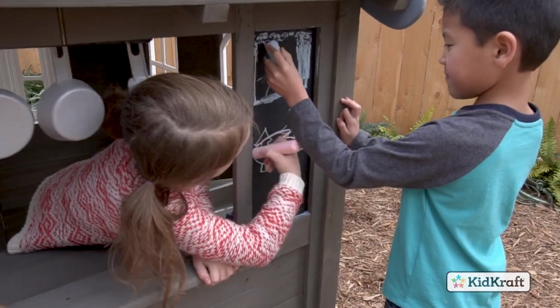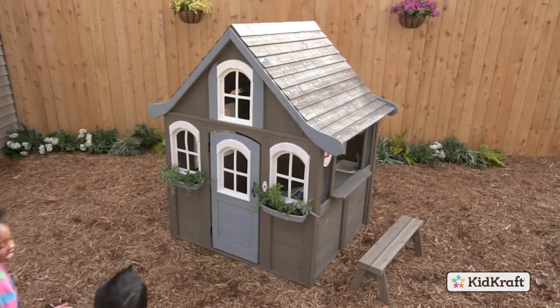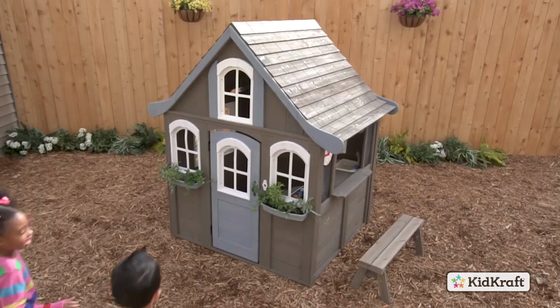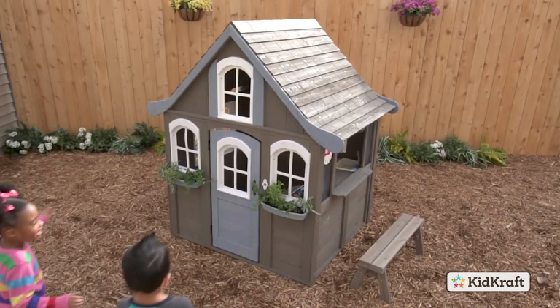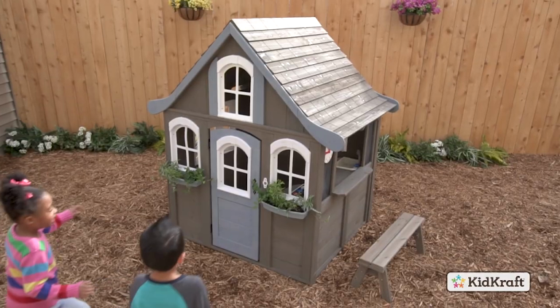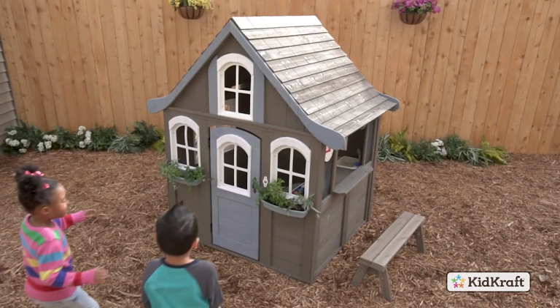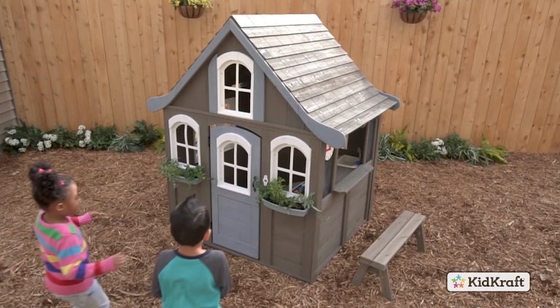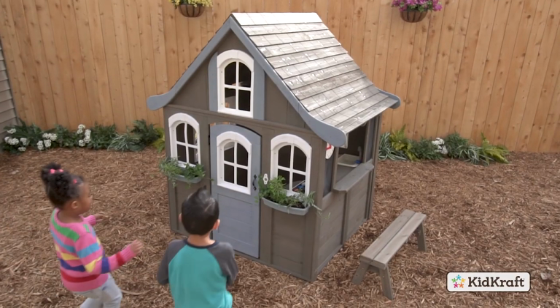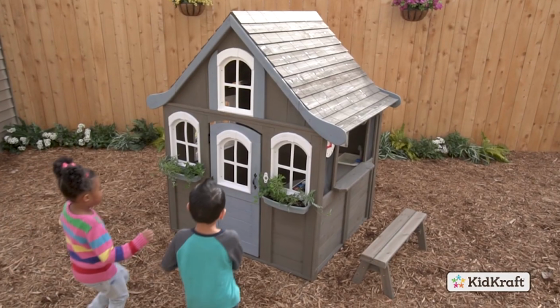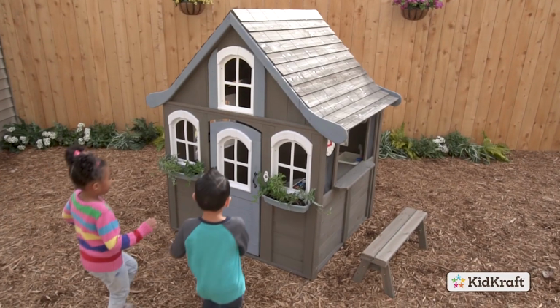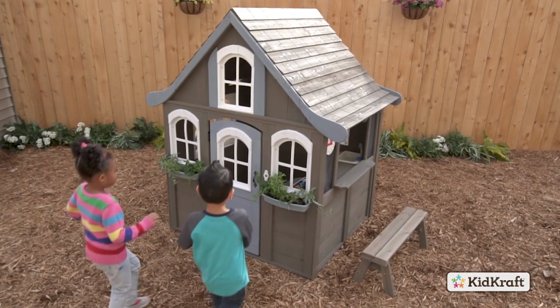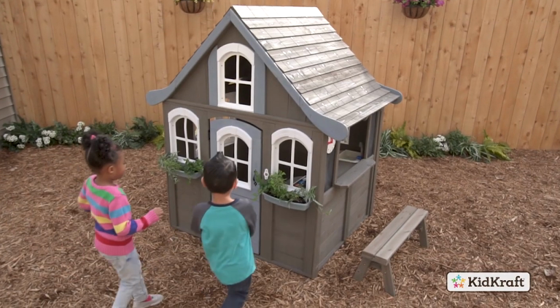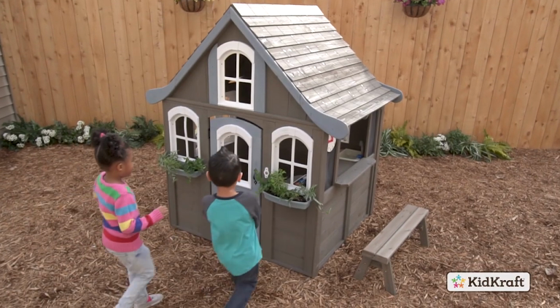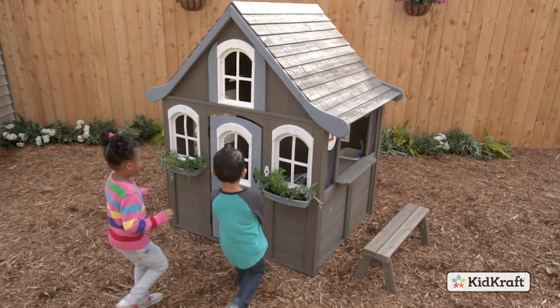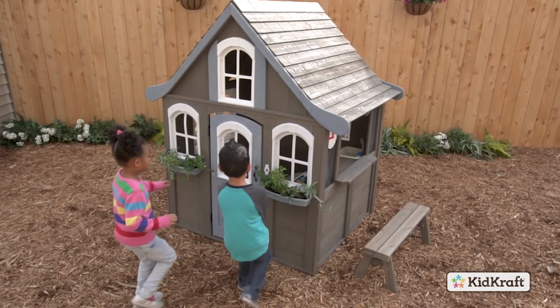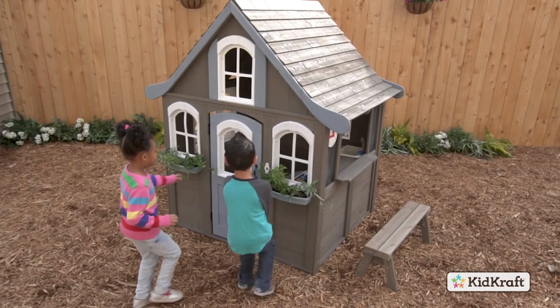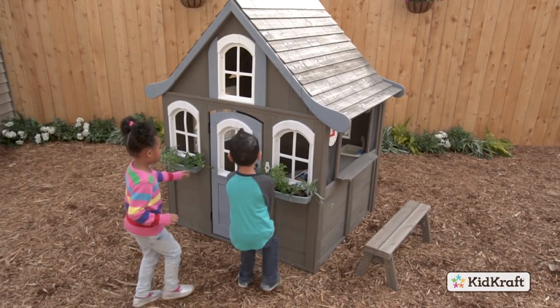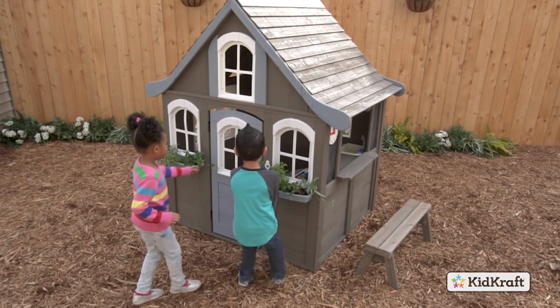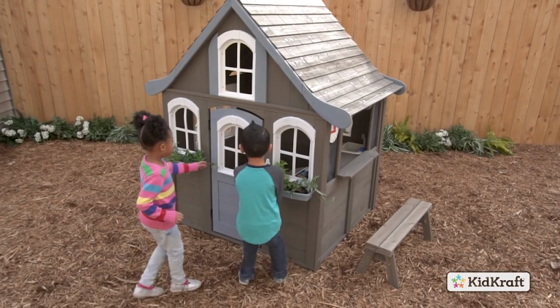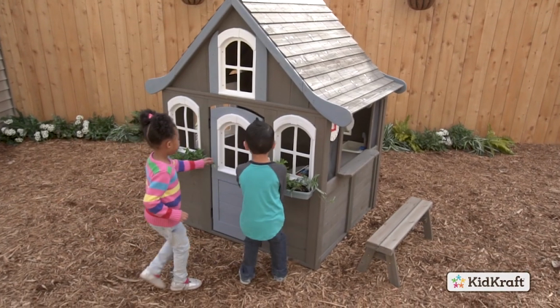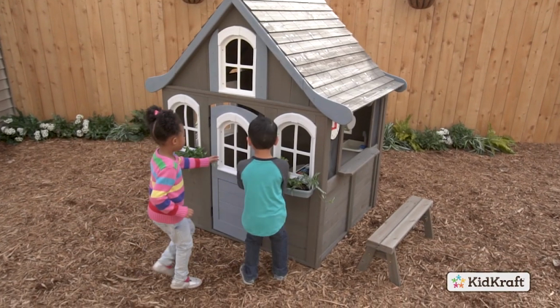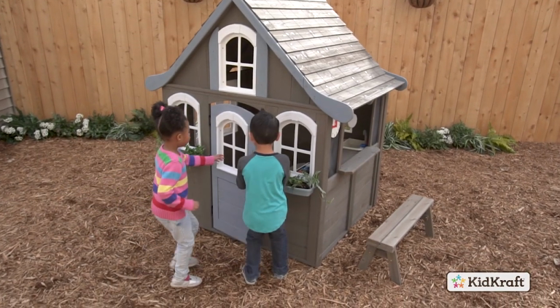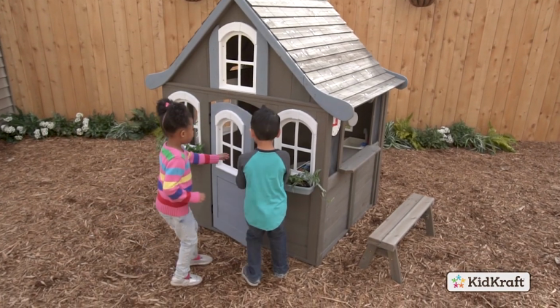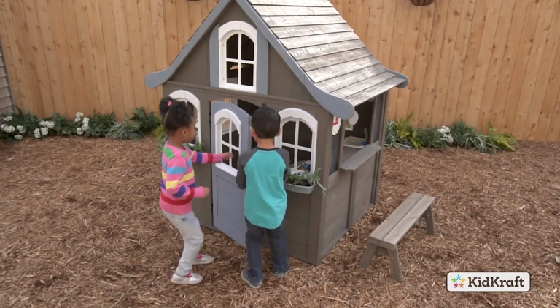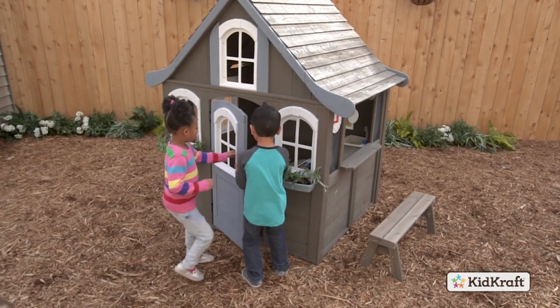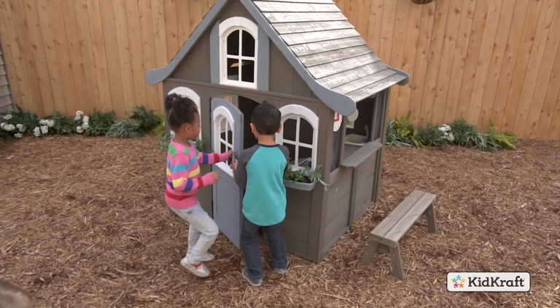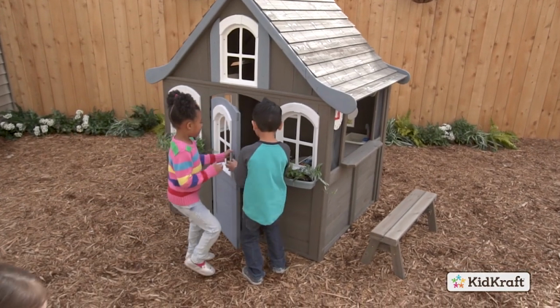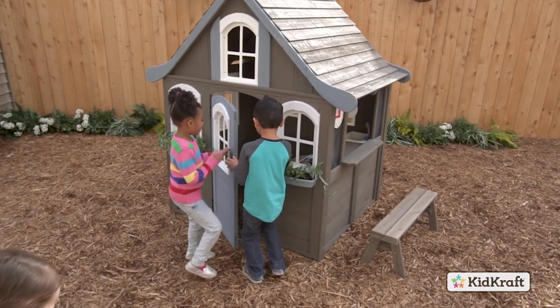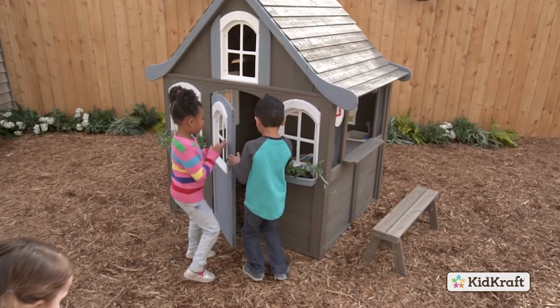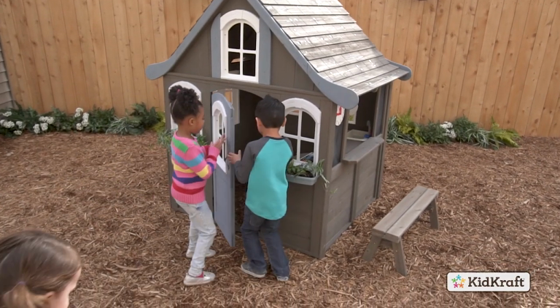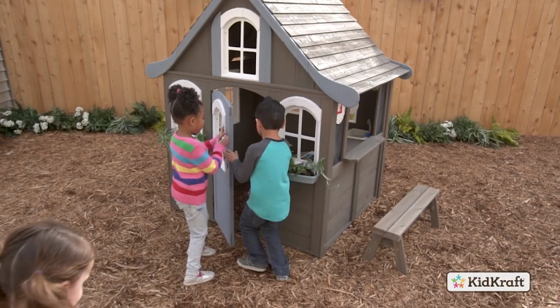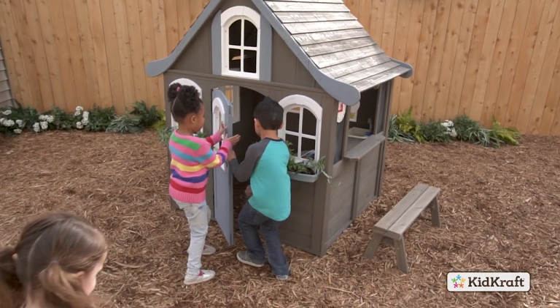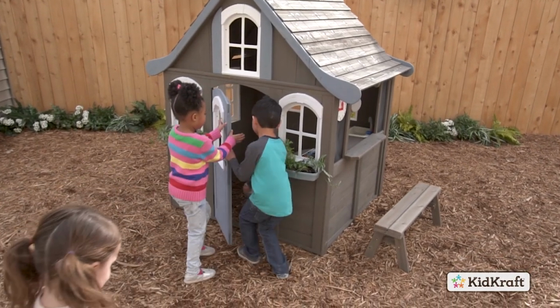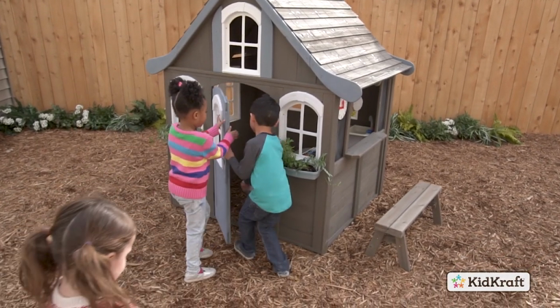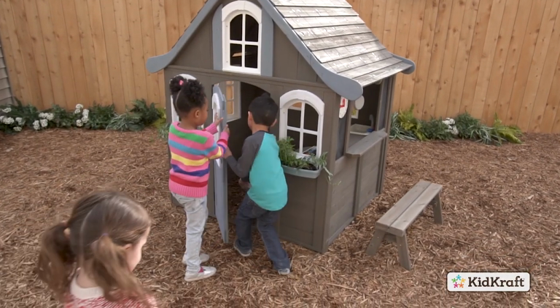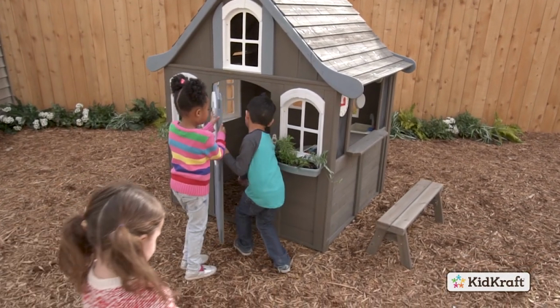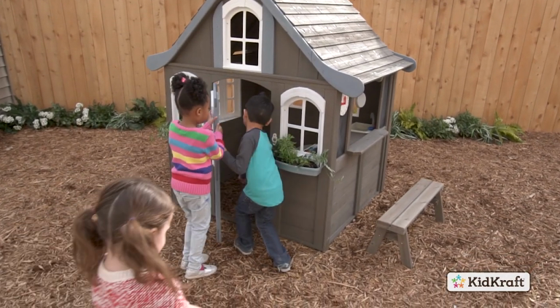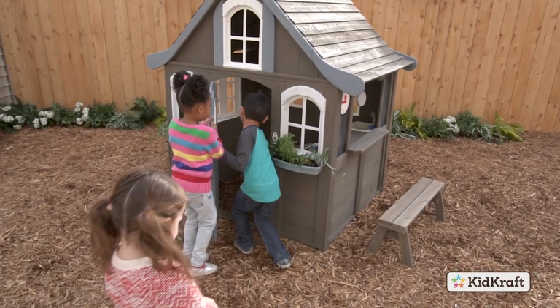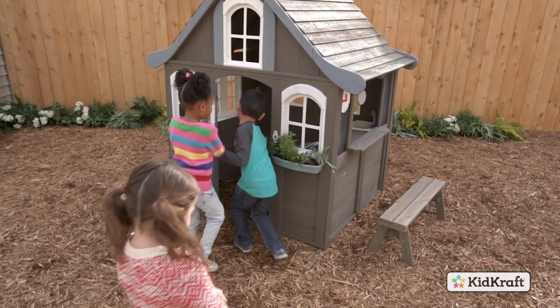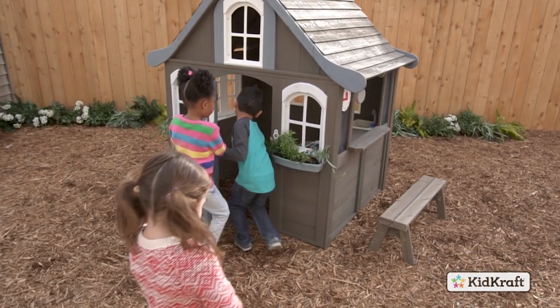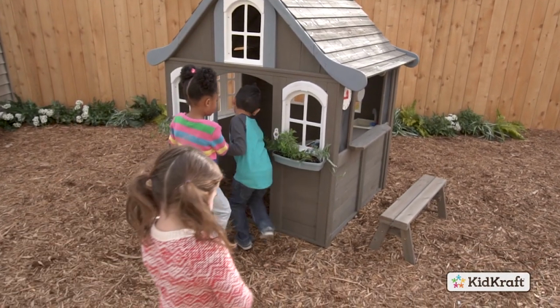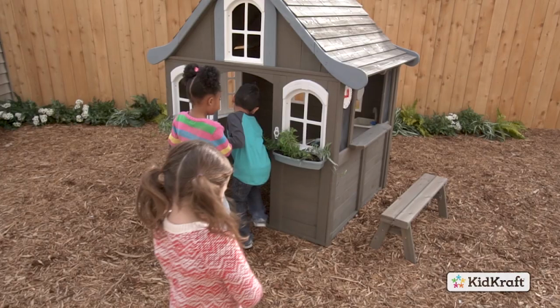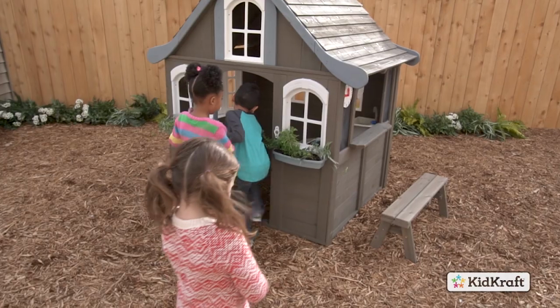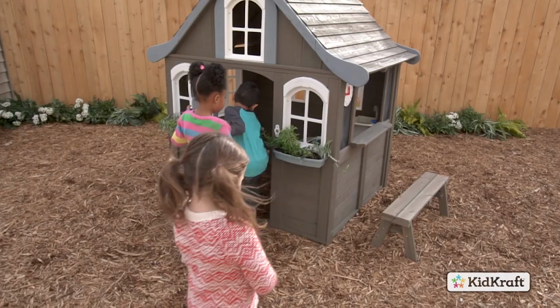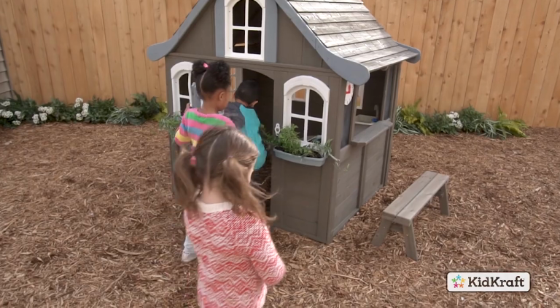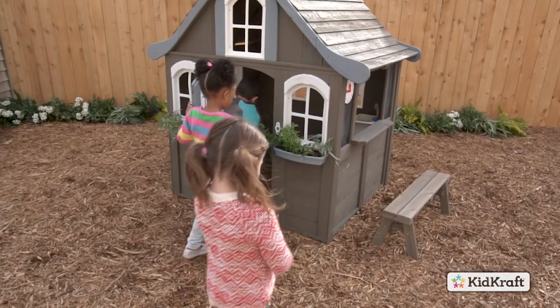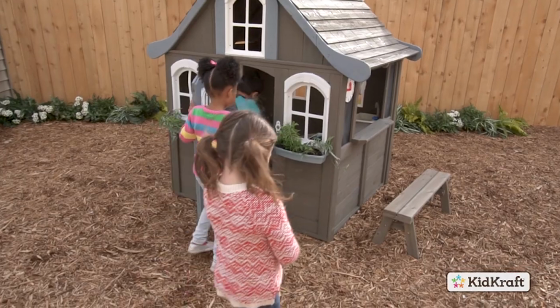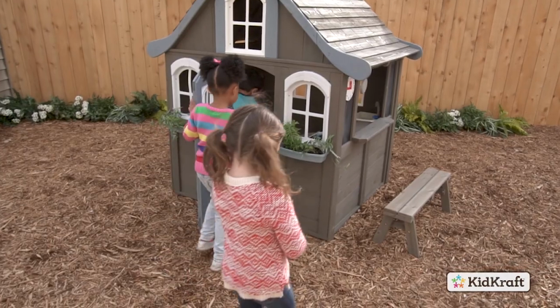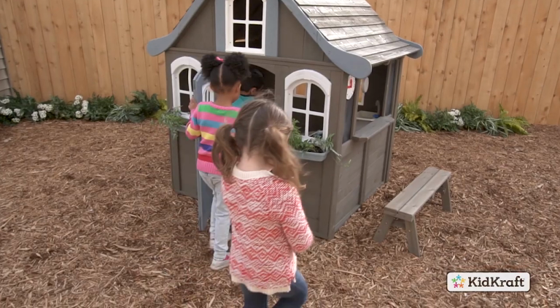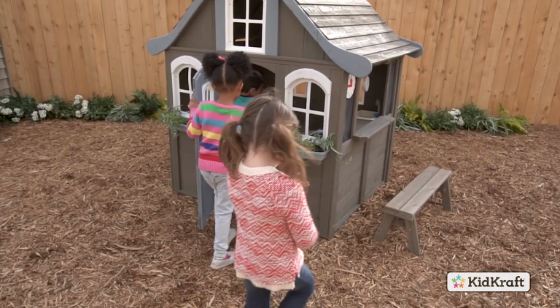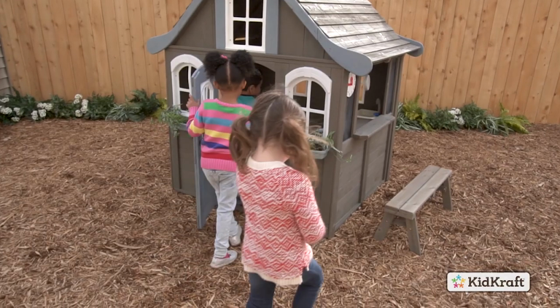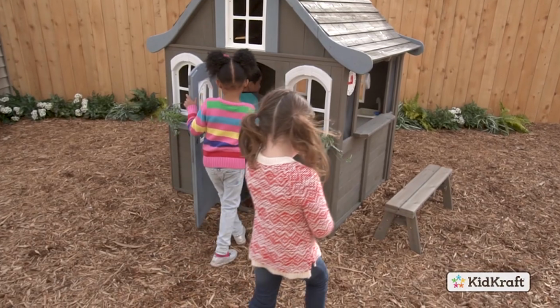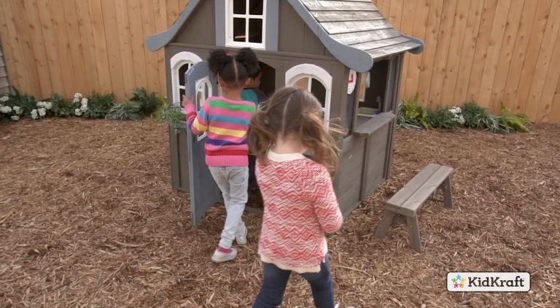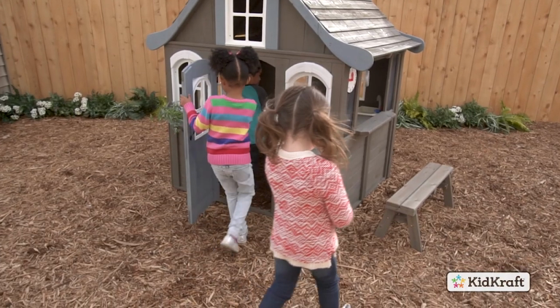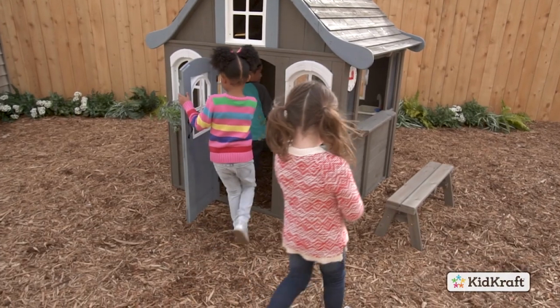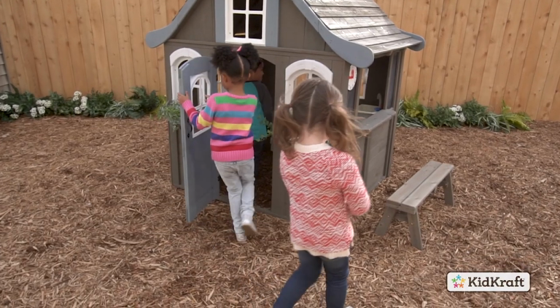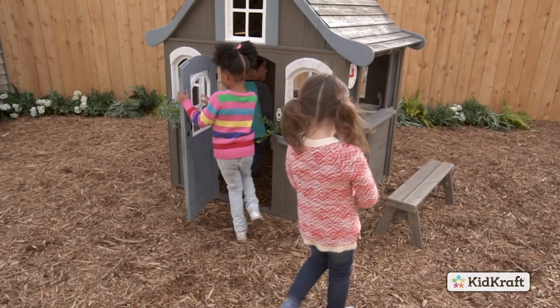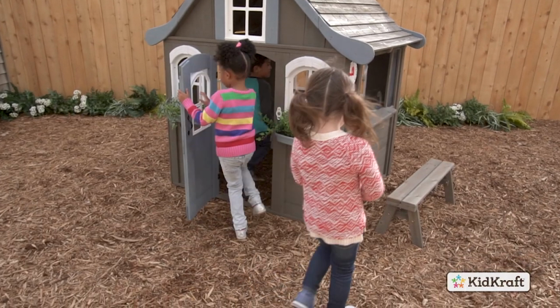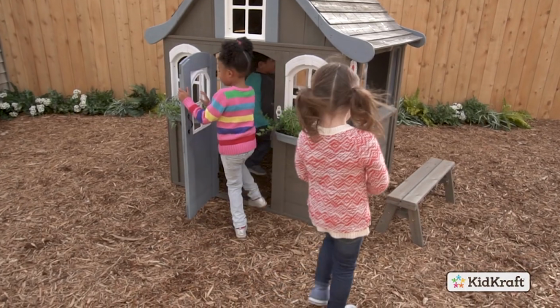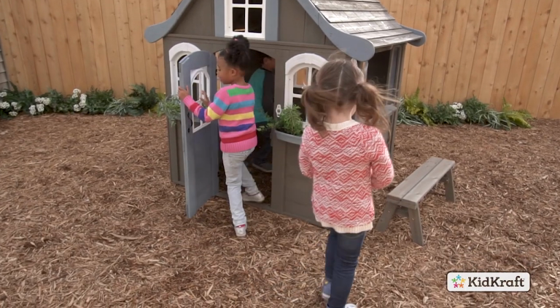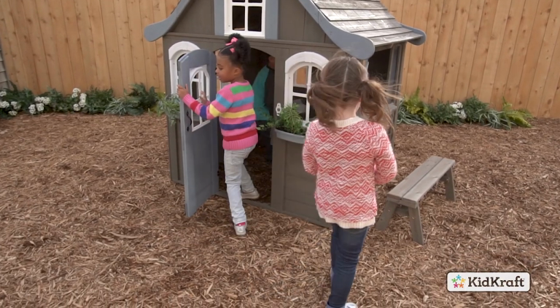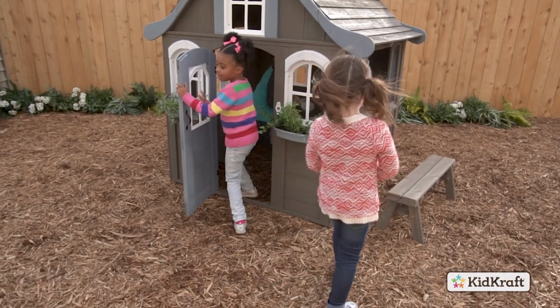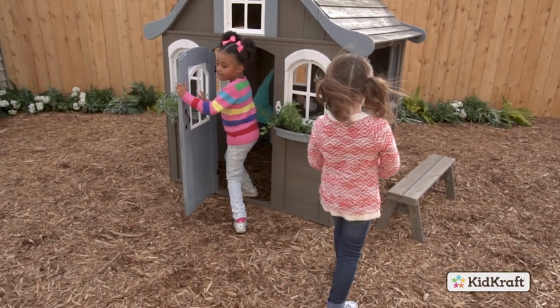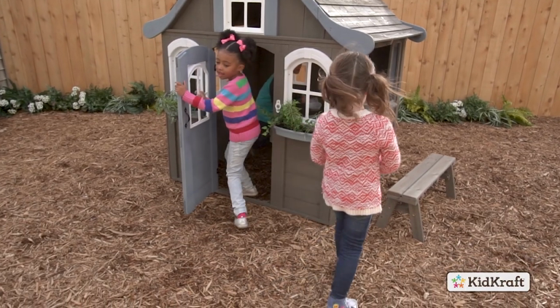Designed to keep your kids safe while they play, this playhouse is made with 100% cedar lumber and treated with a child-friendly water-based stain.